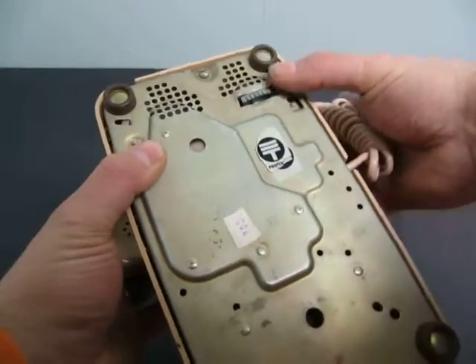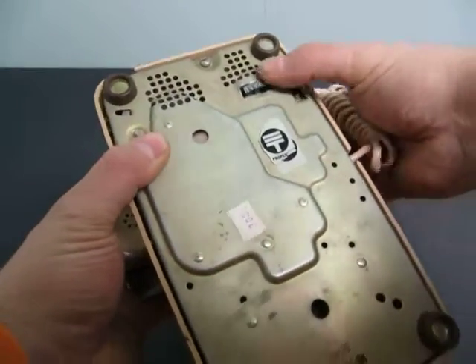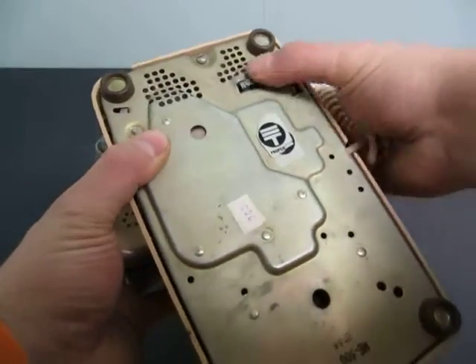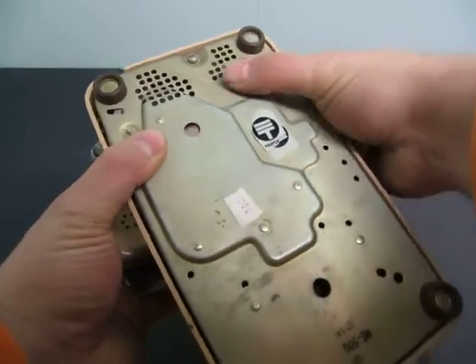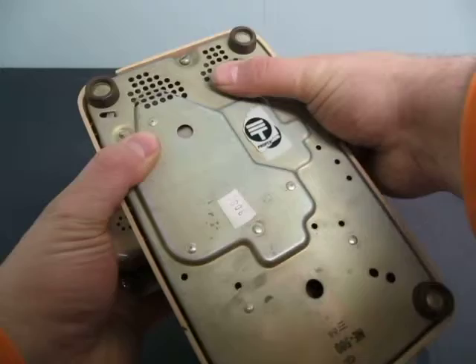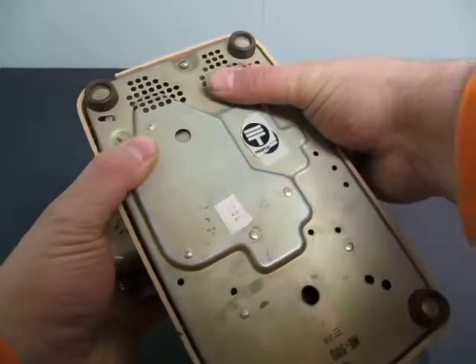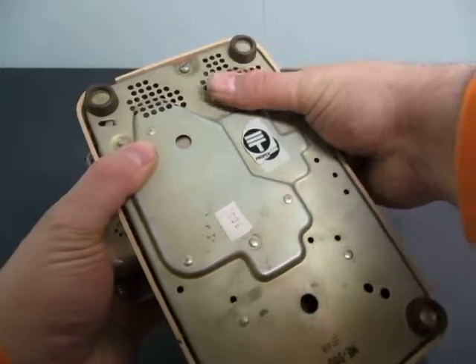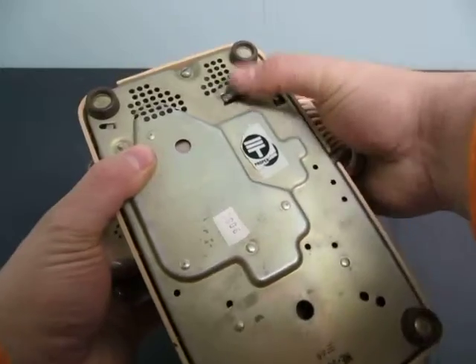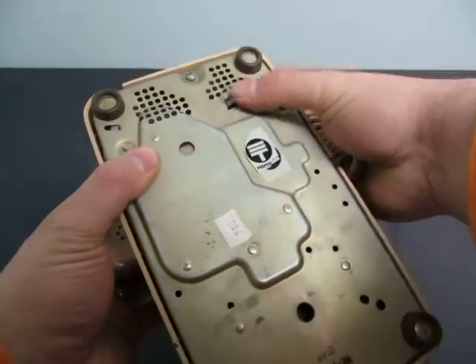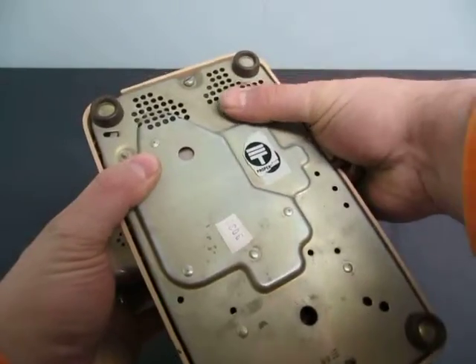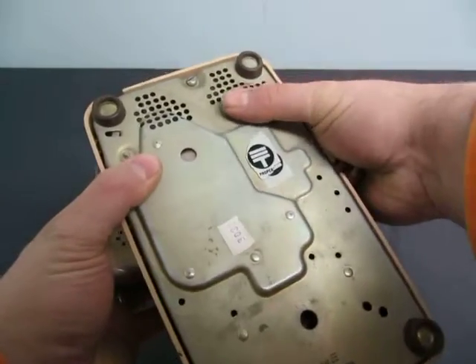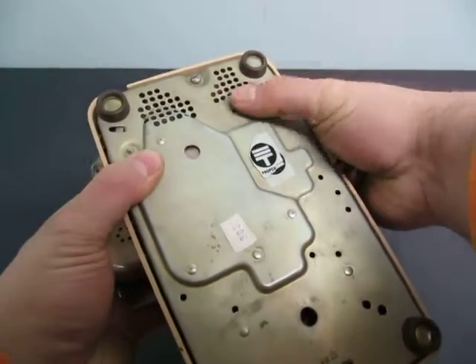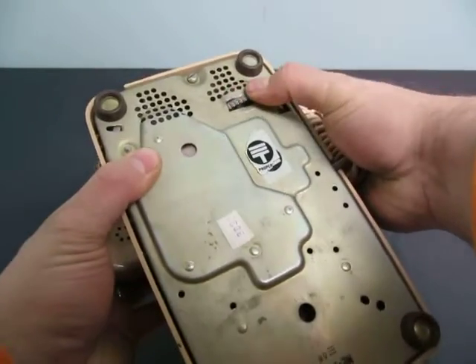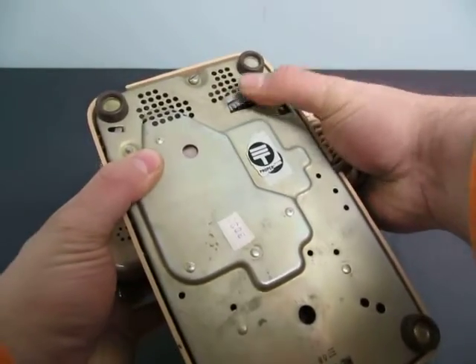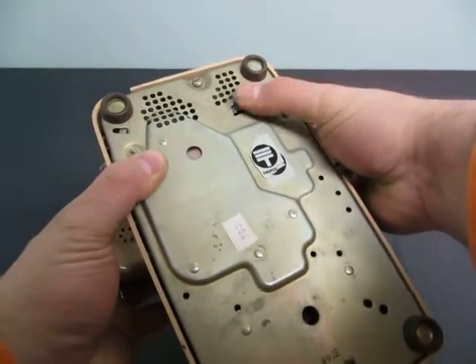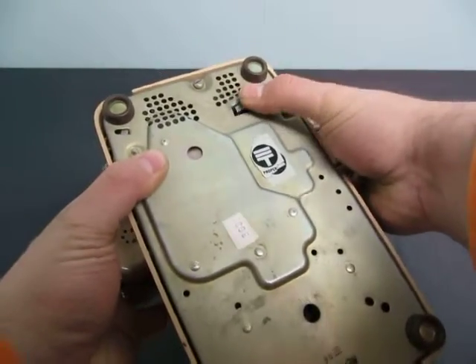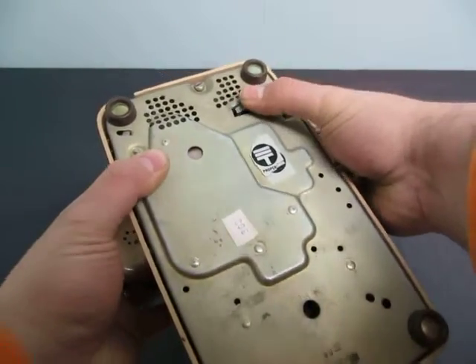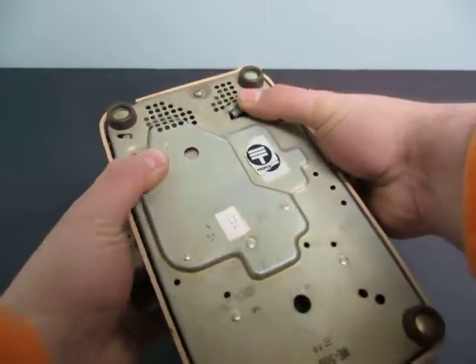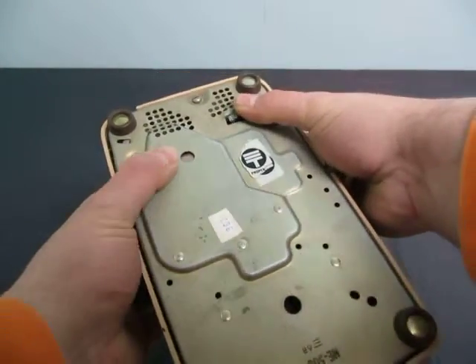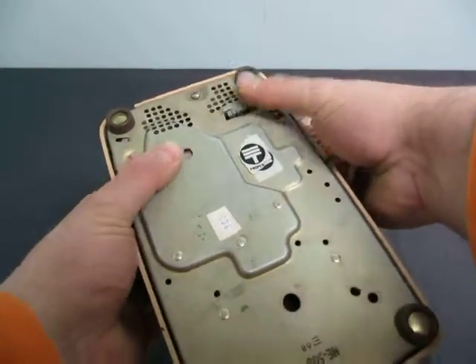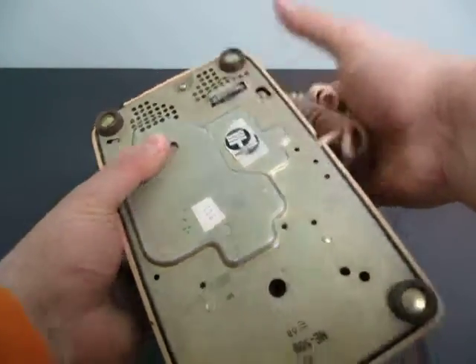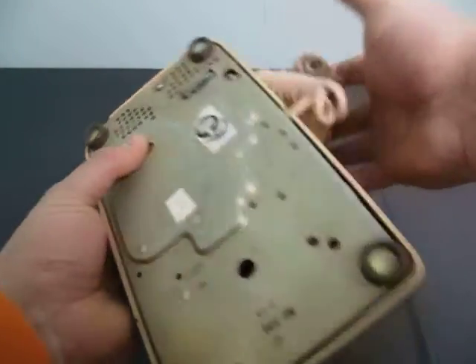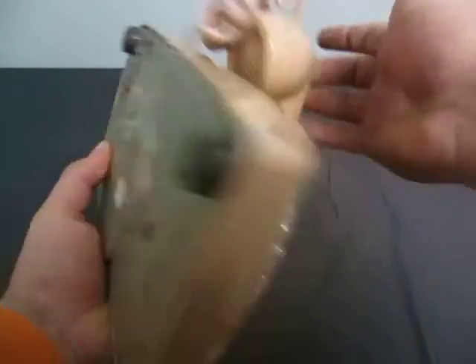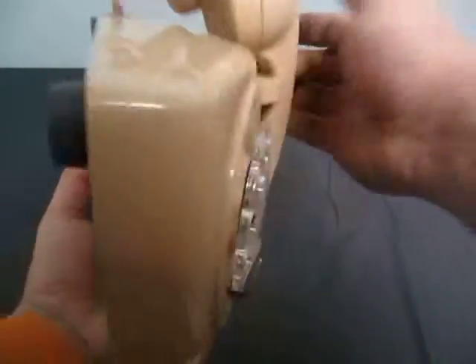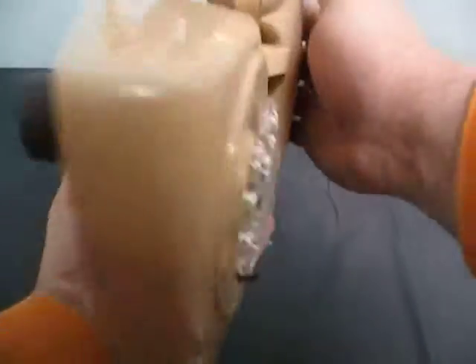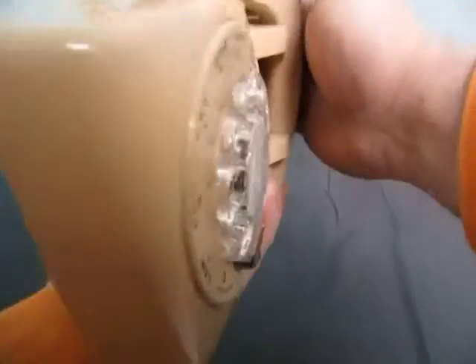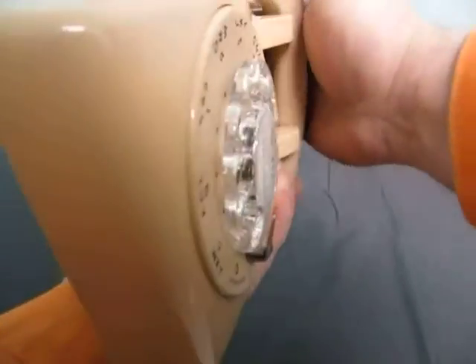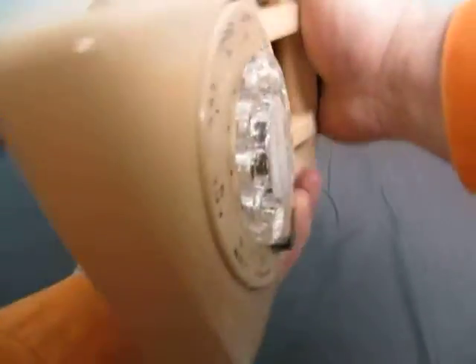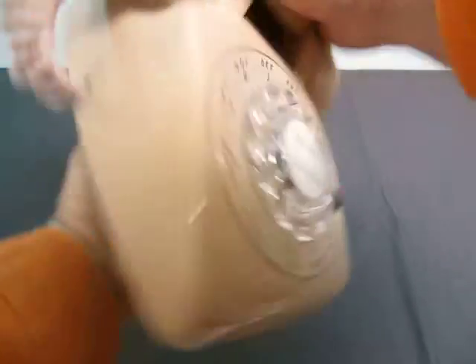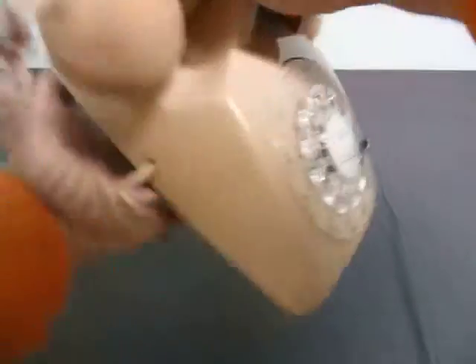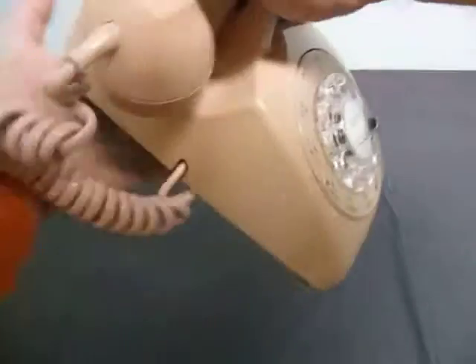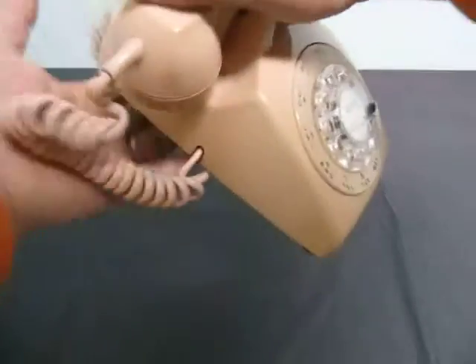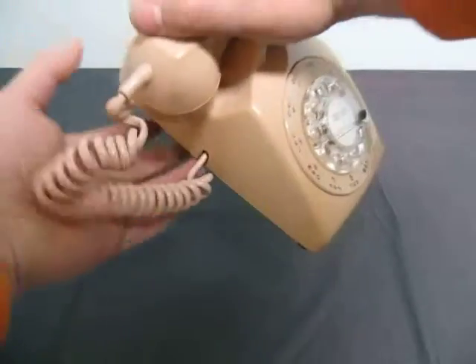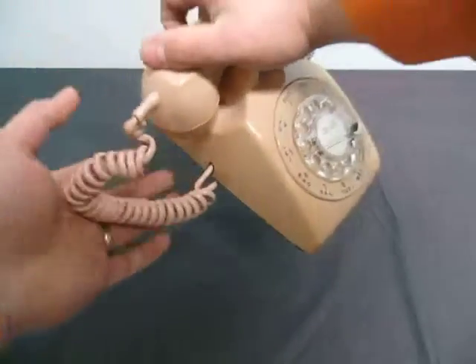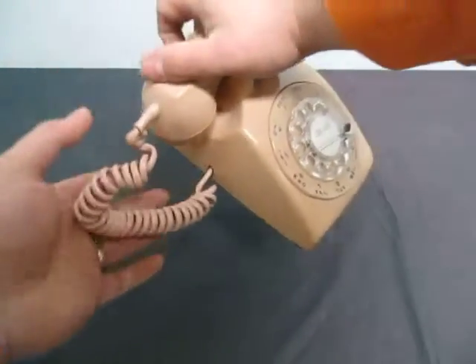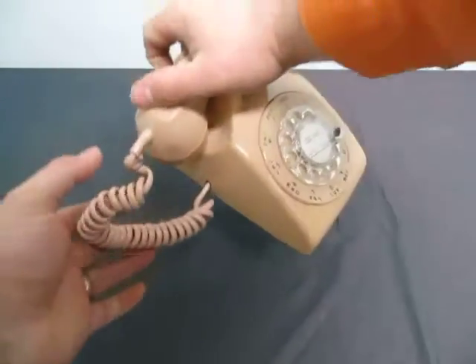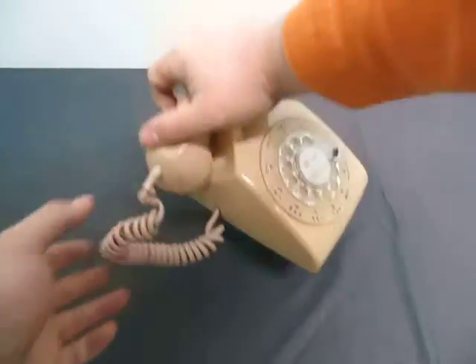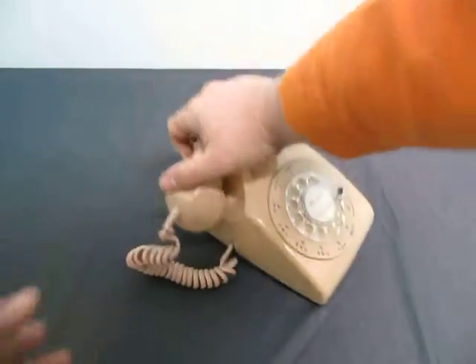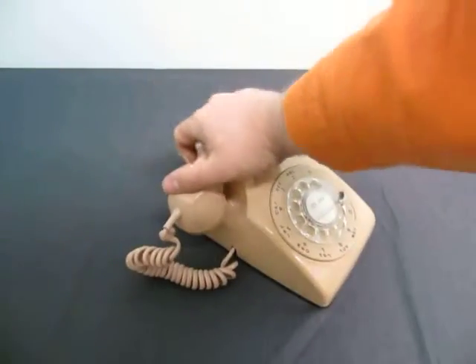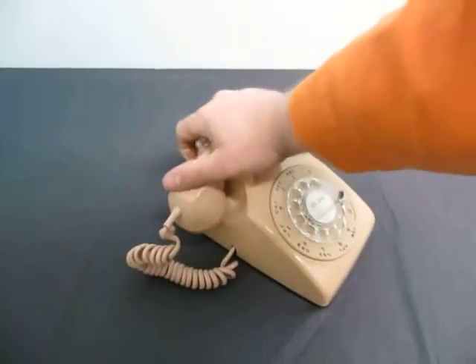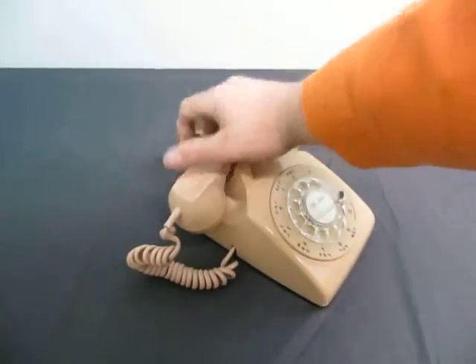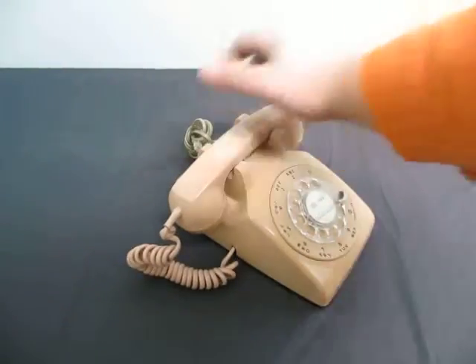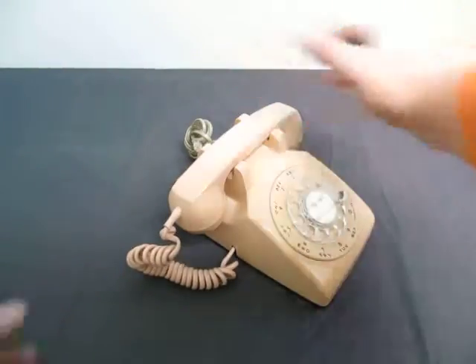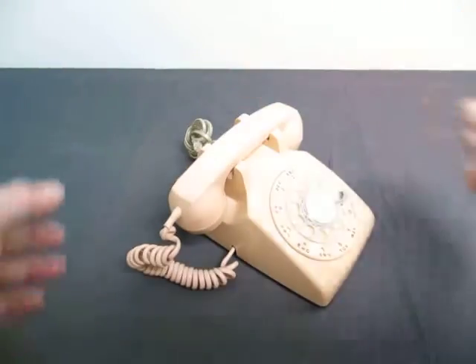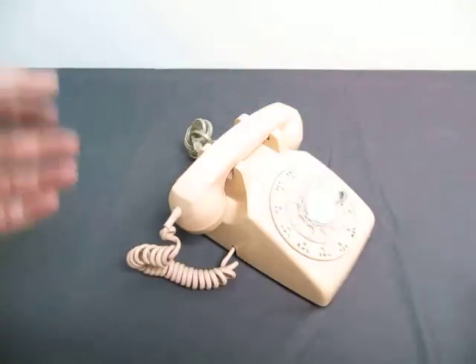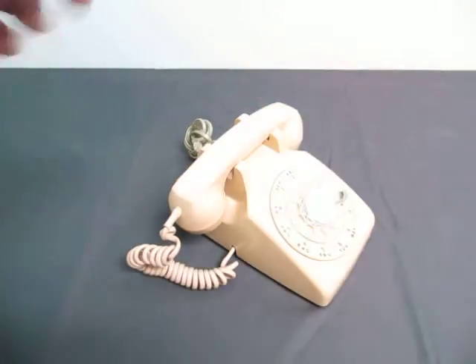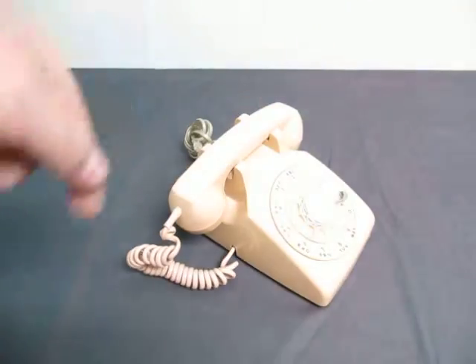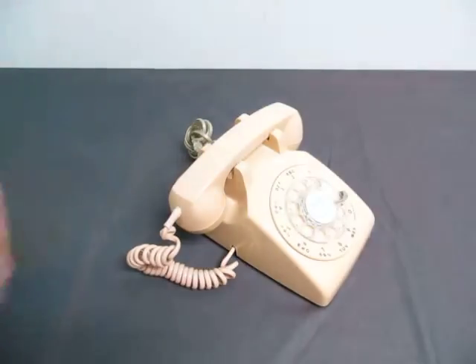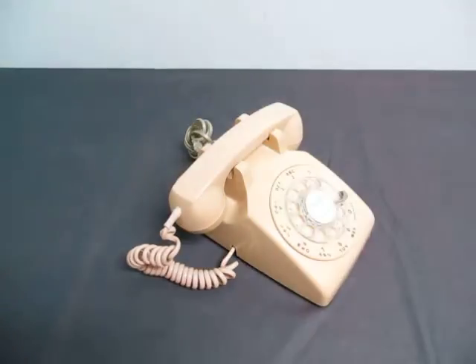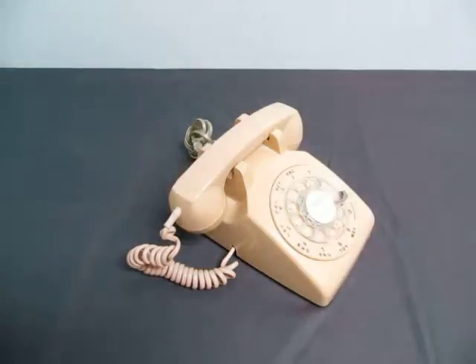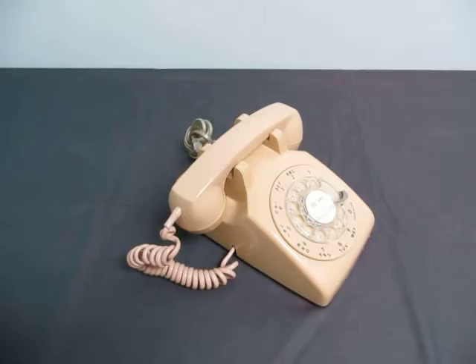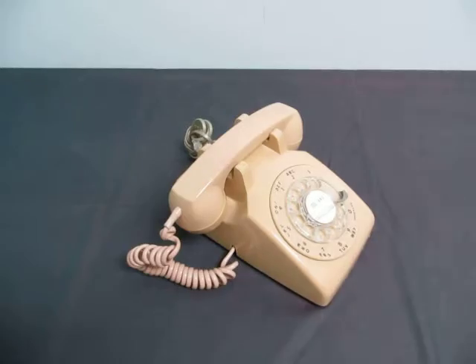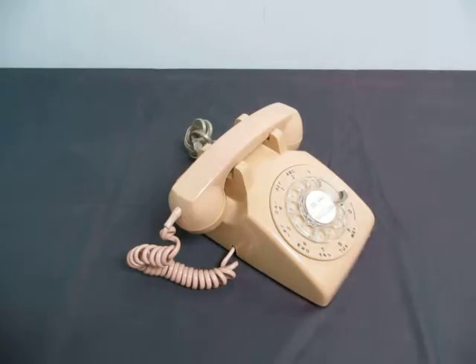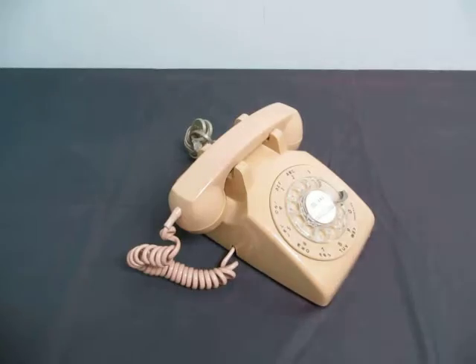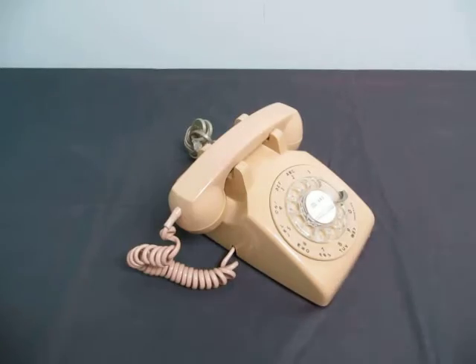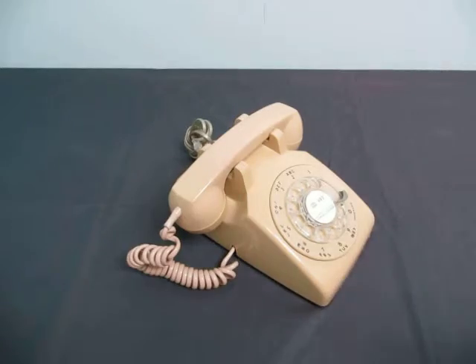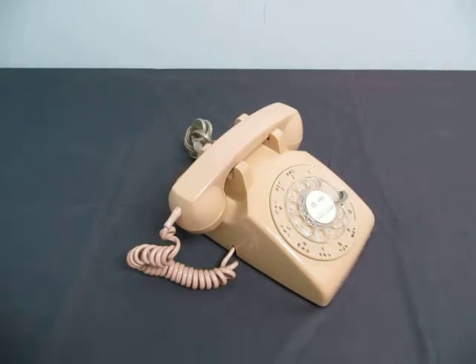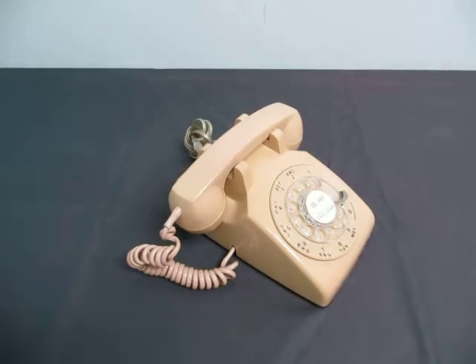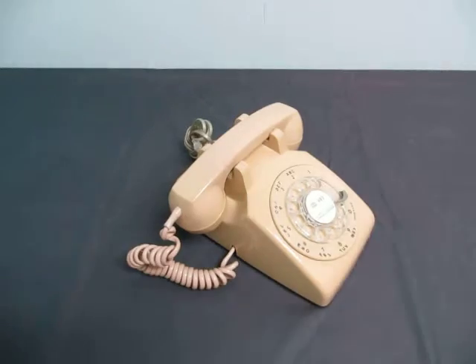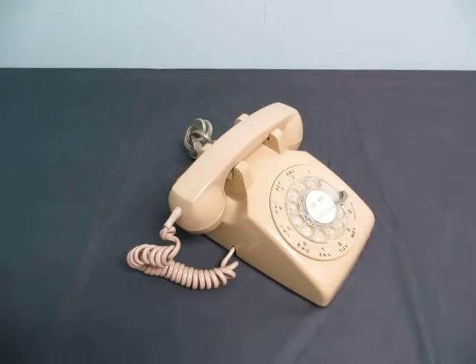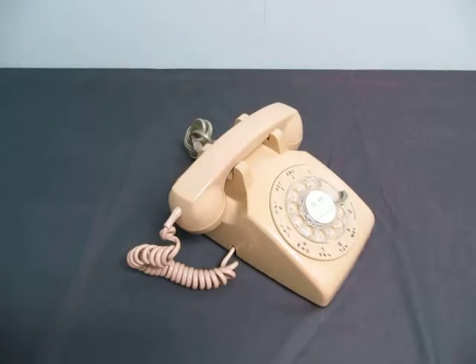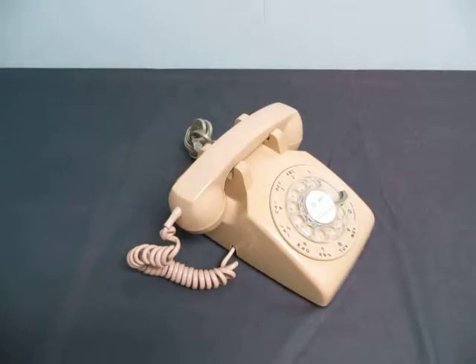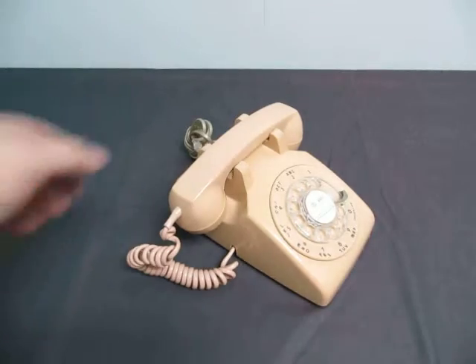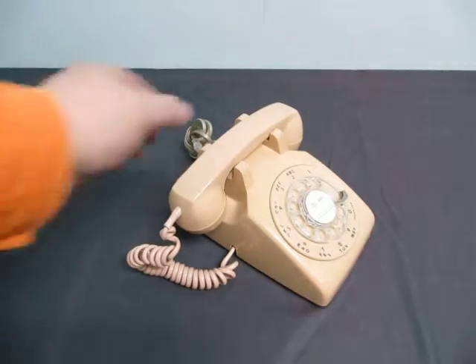You can turn the ringer up louder or softer. Pretty simple to work. You can buy adapters so they do work today.